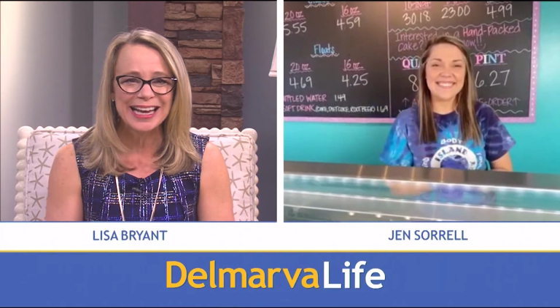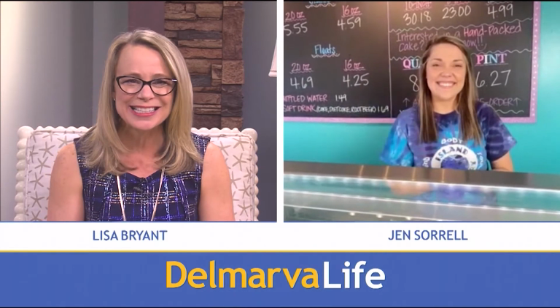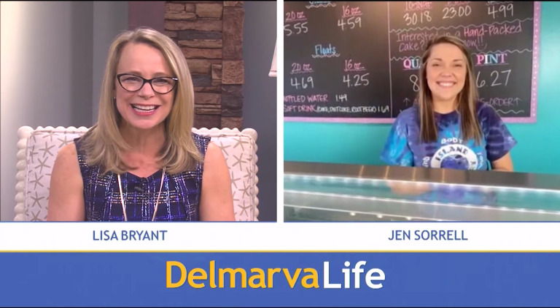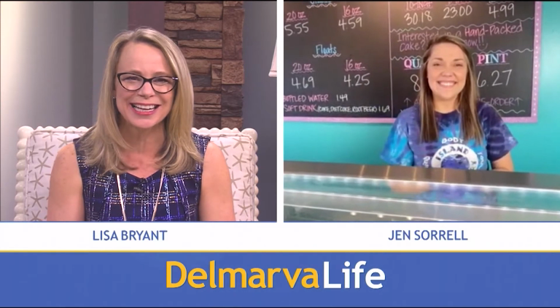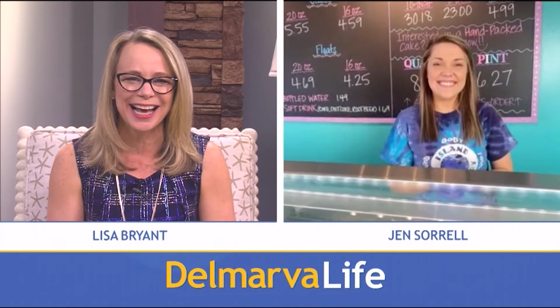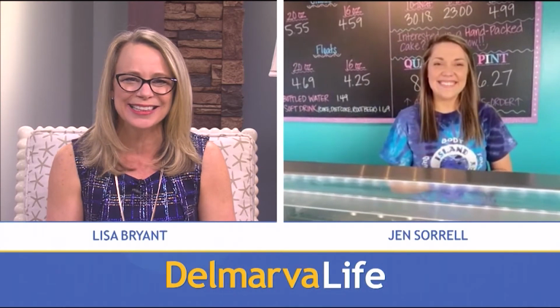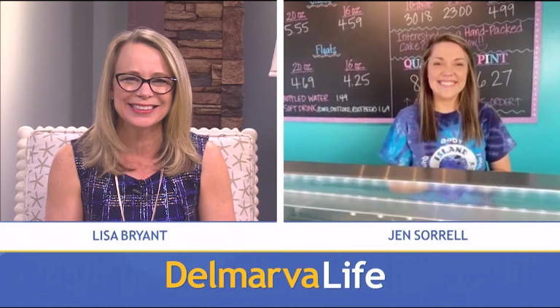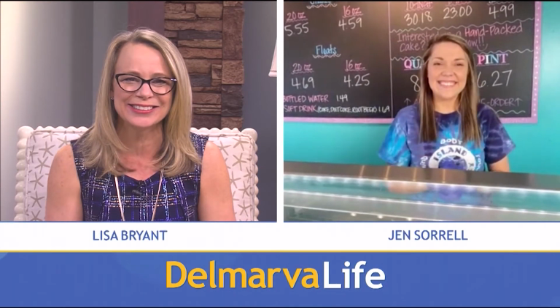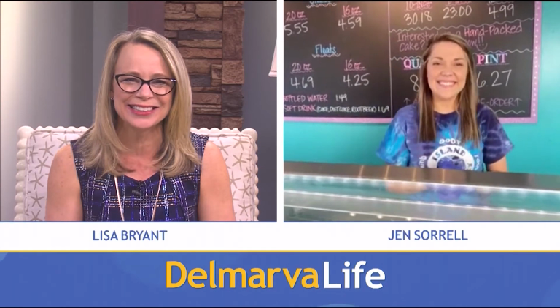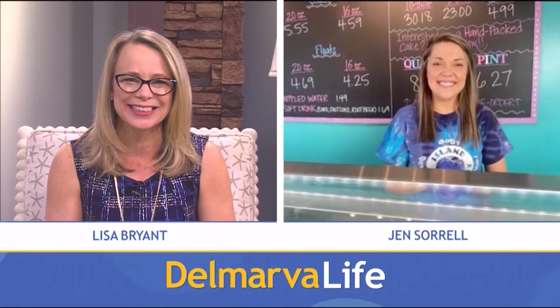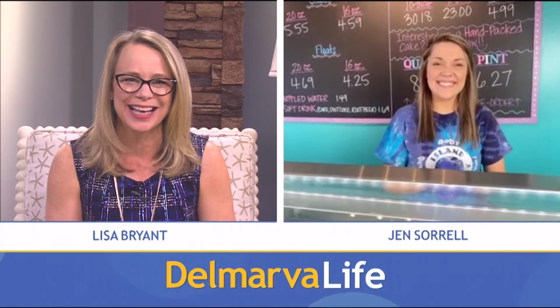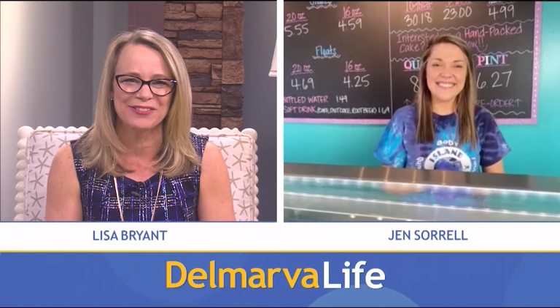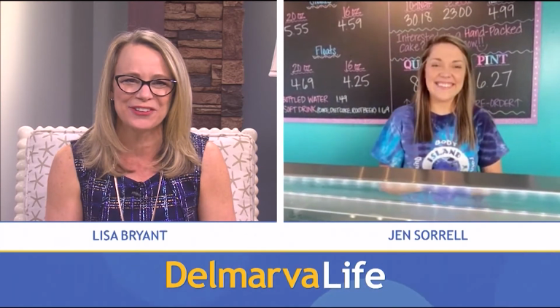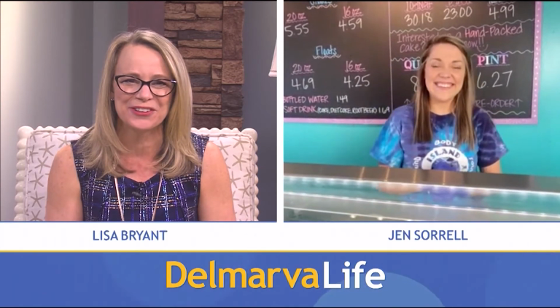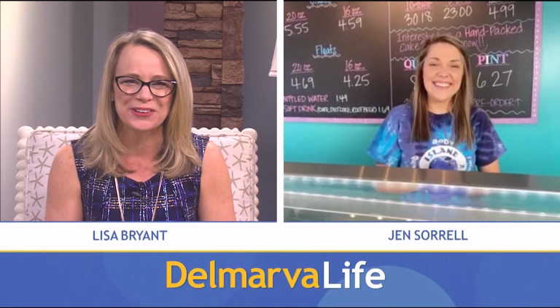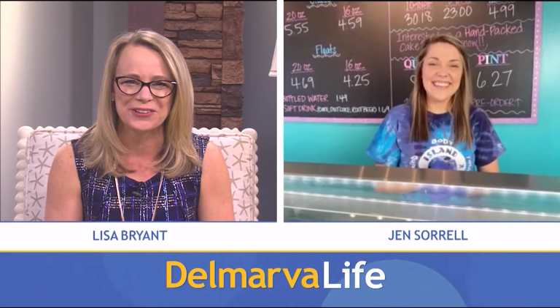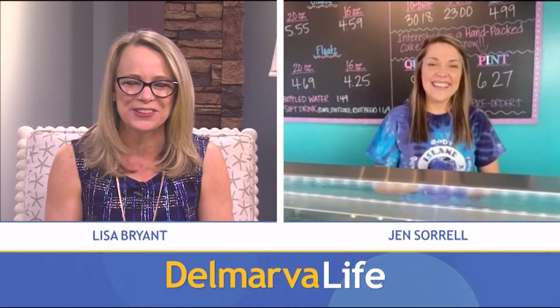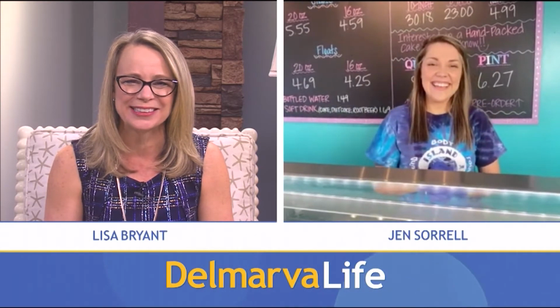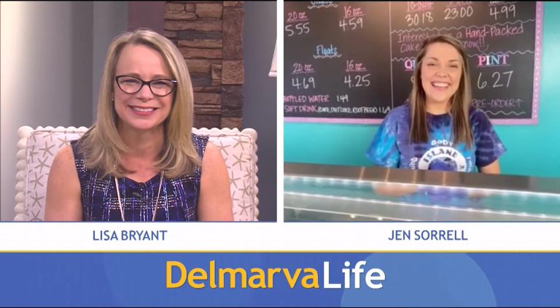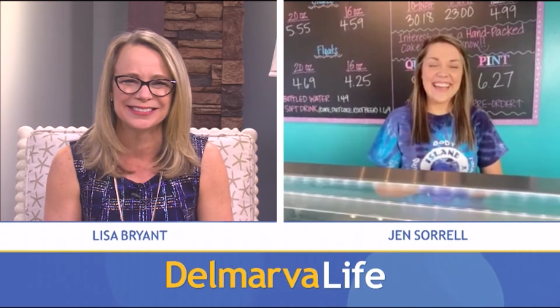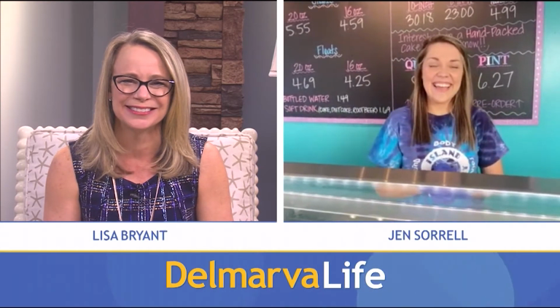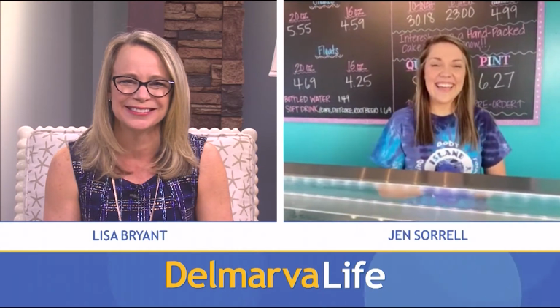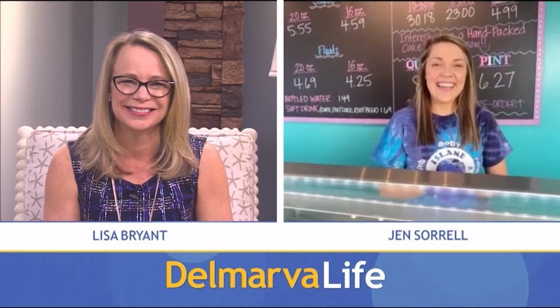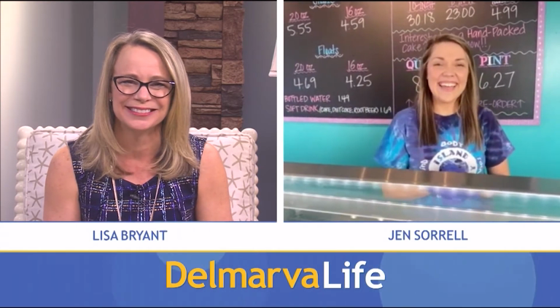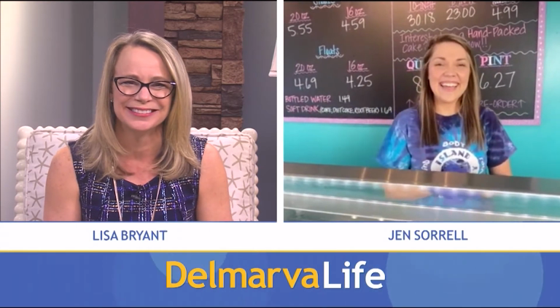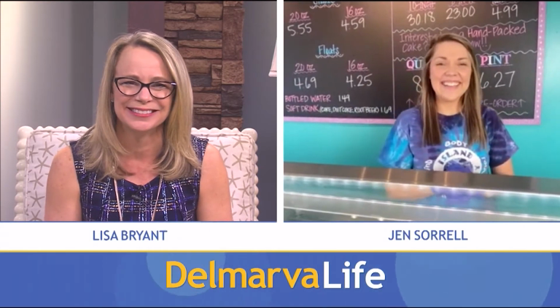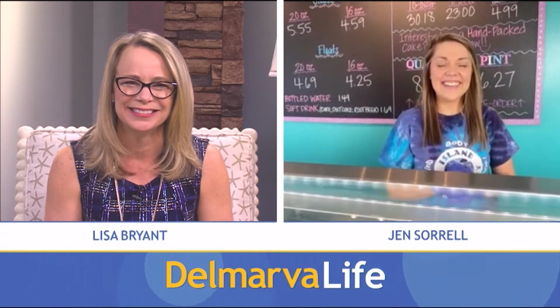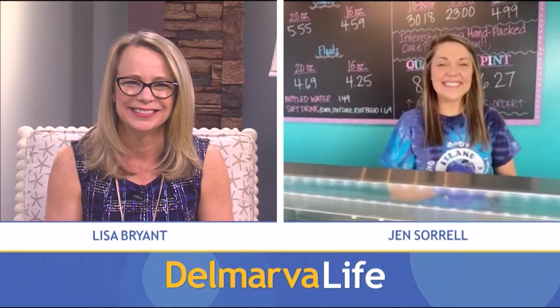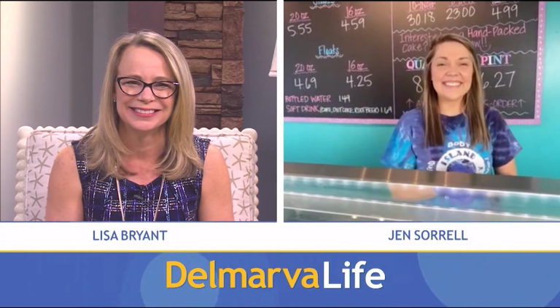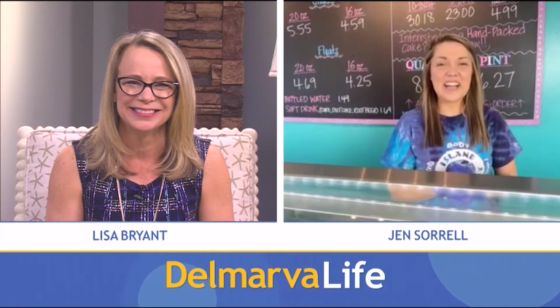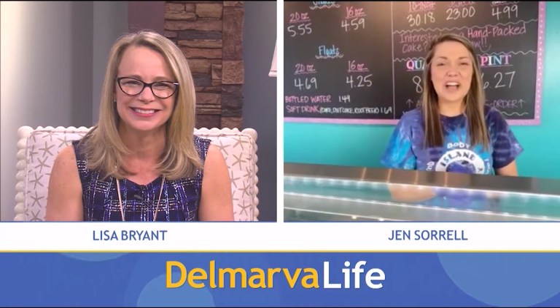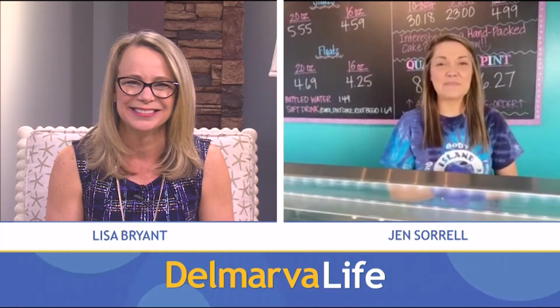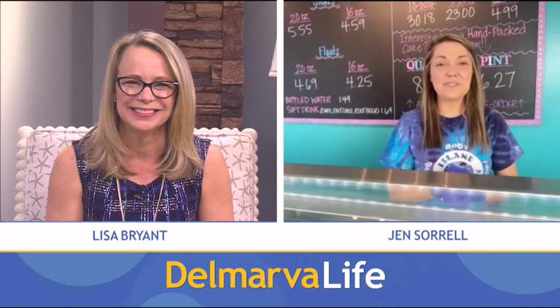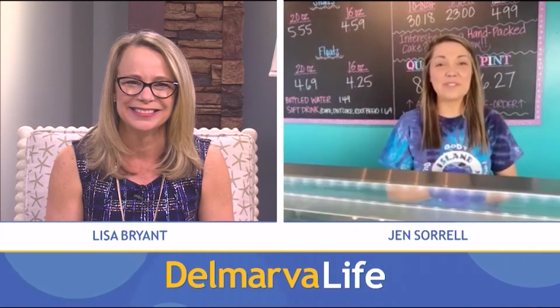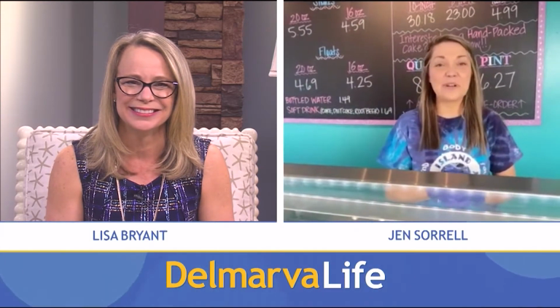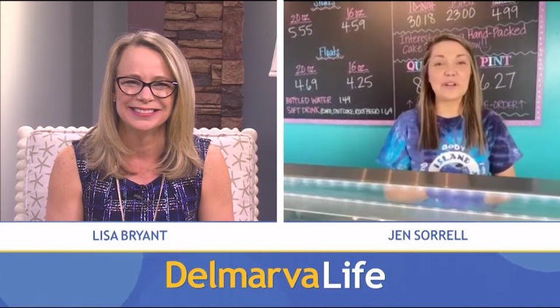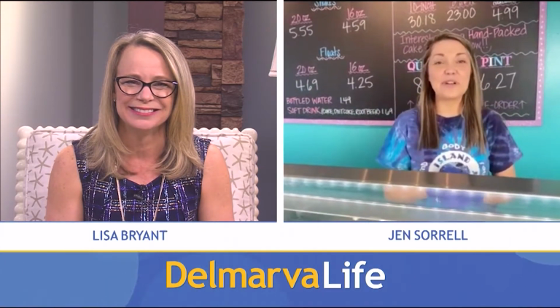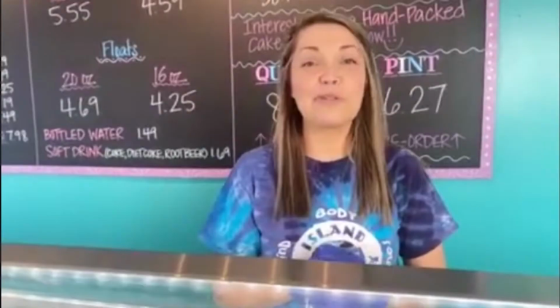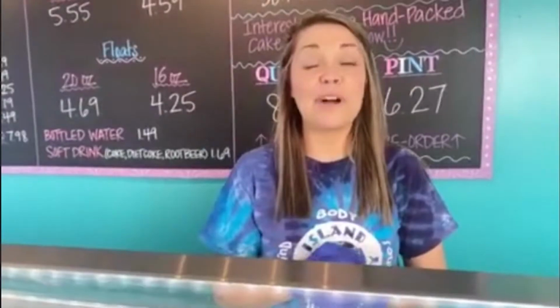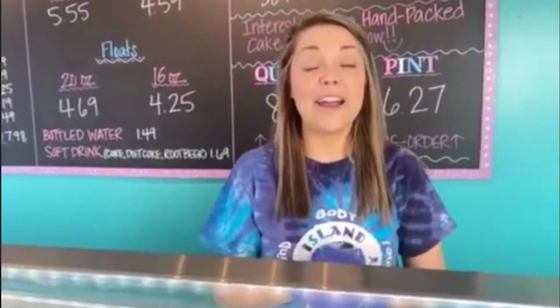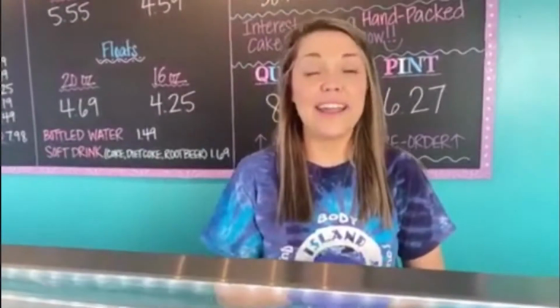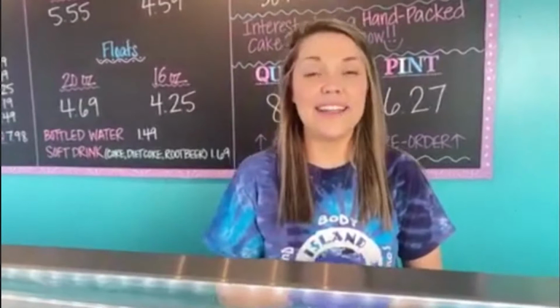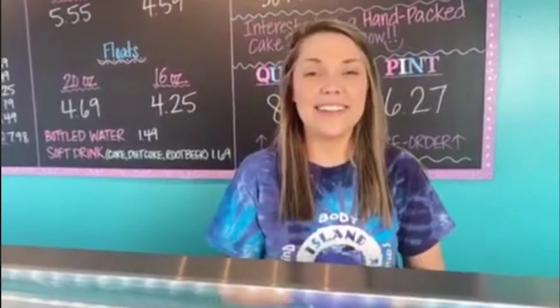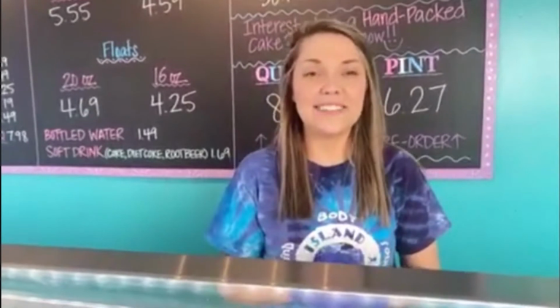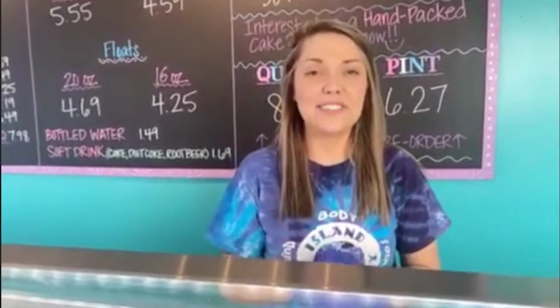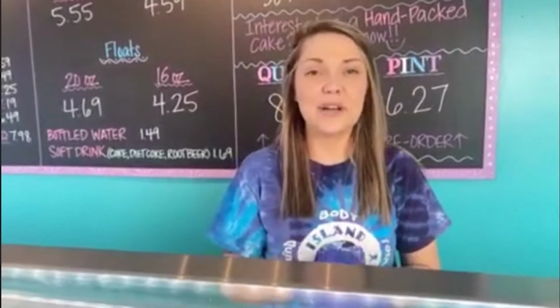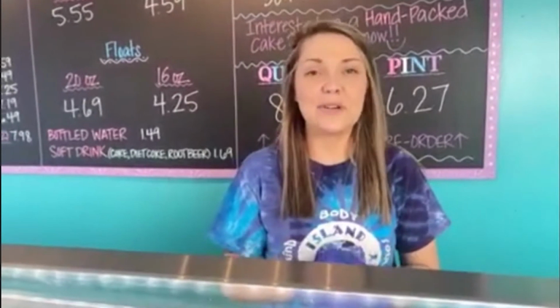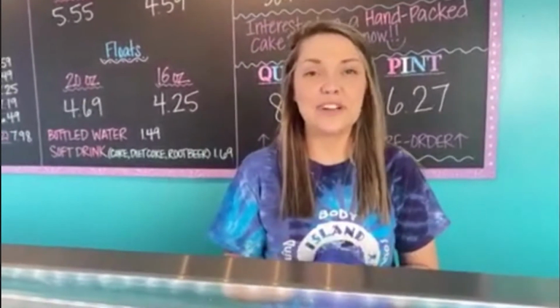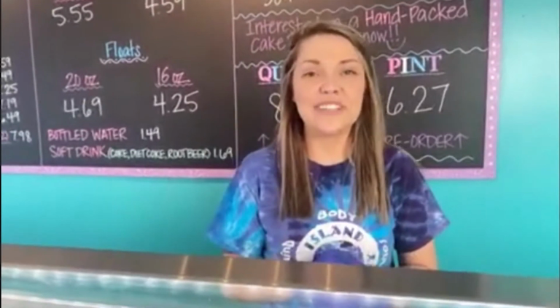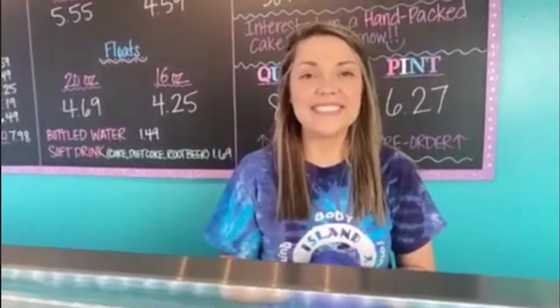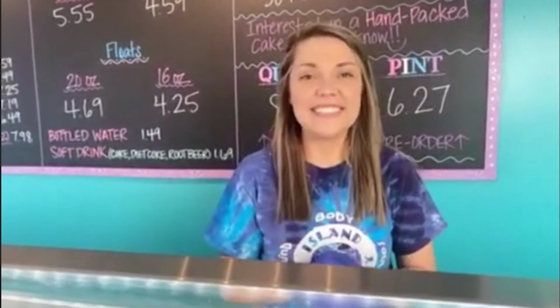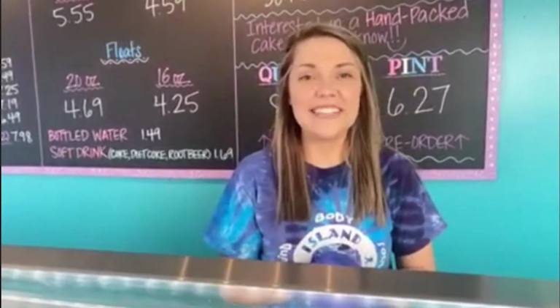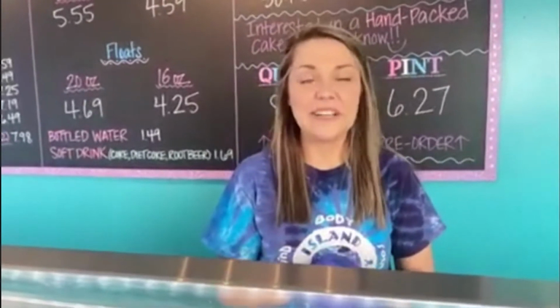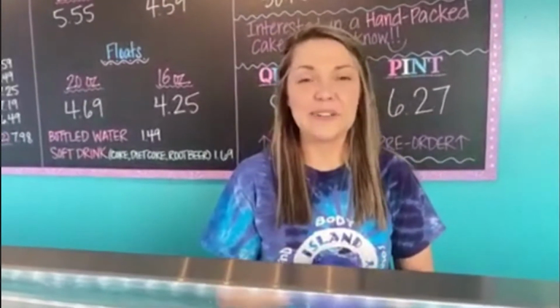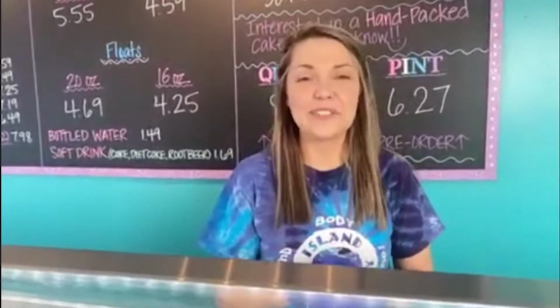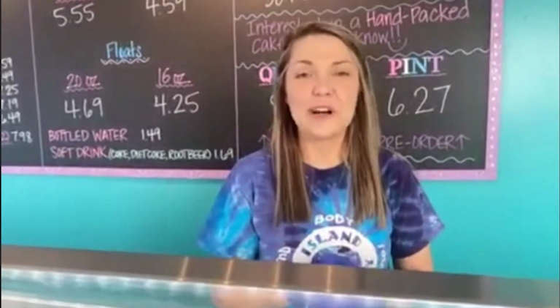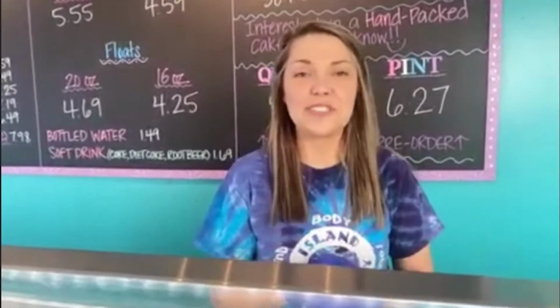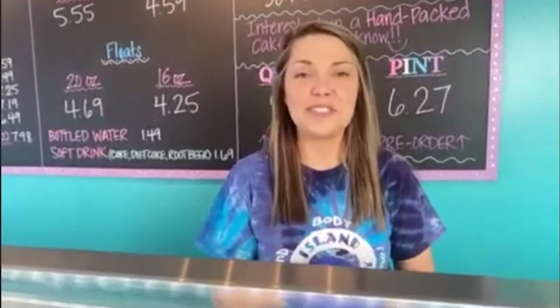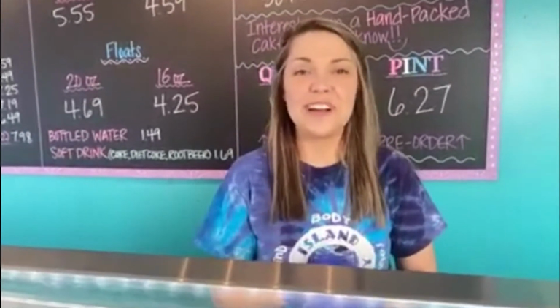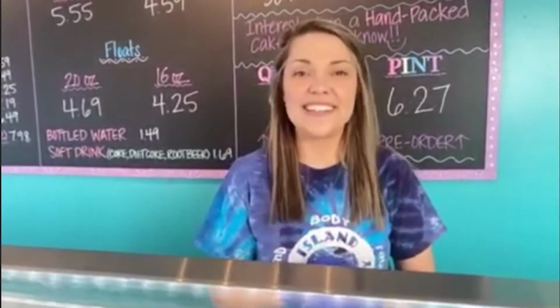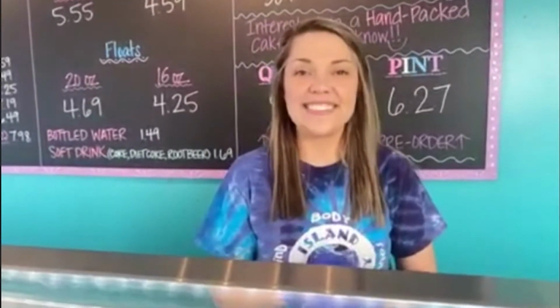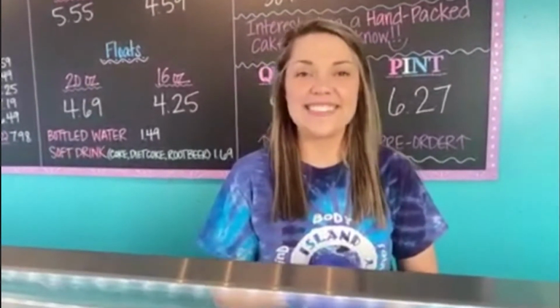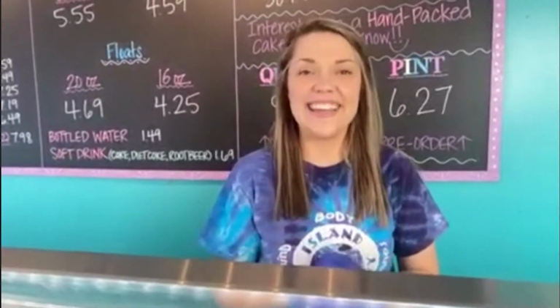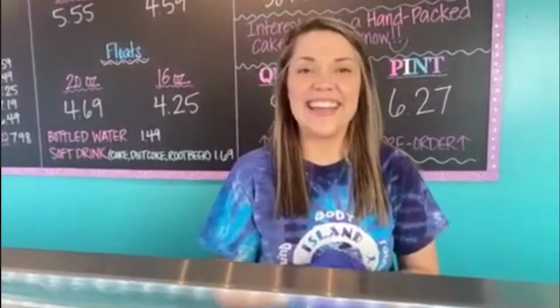Hey Jen, how you doing this afternoon? Hey Lisa, I'm doing great. It's so good to see you and talk to you guys today.